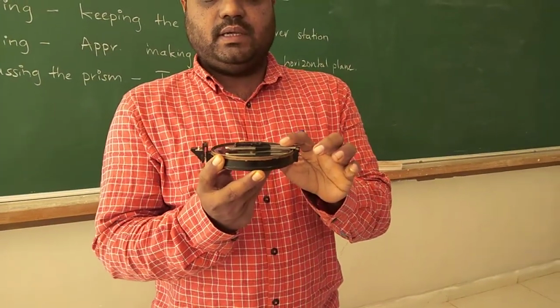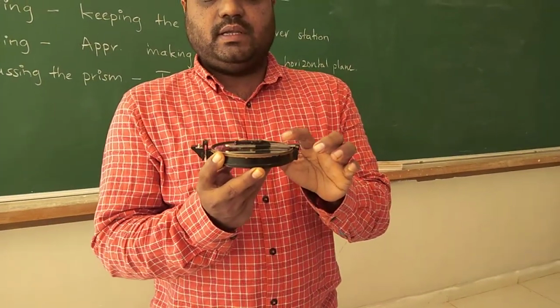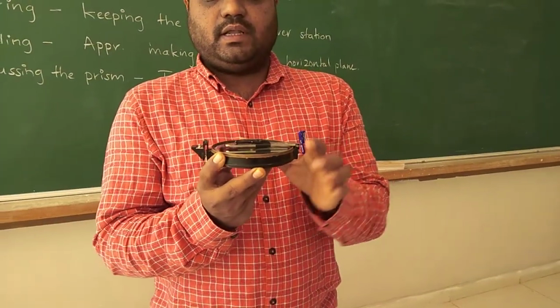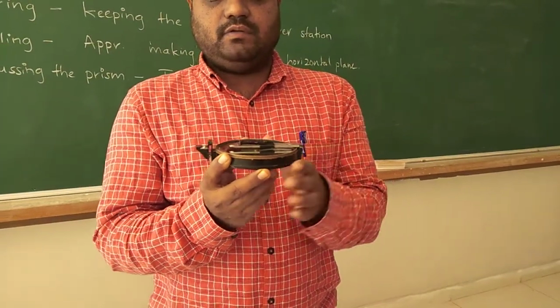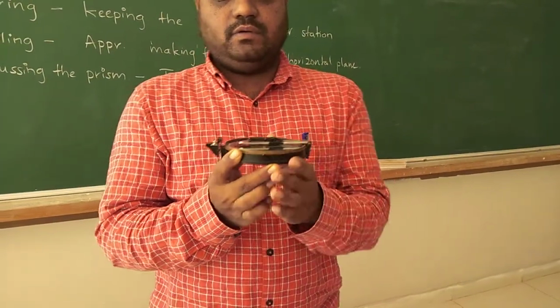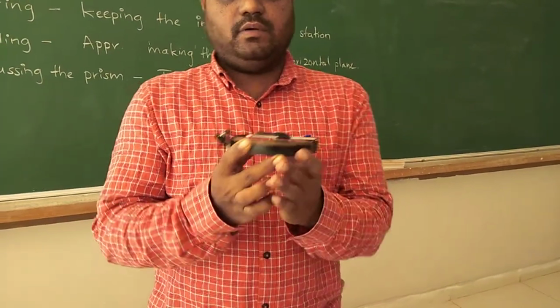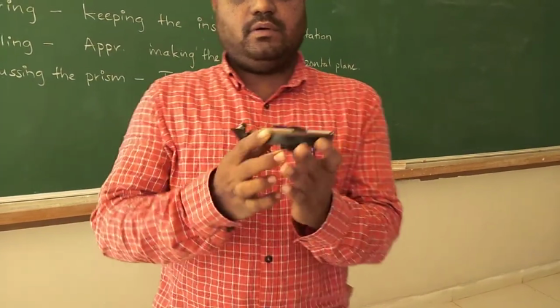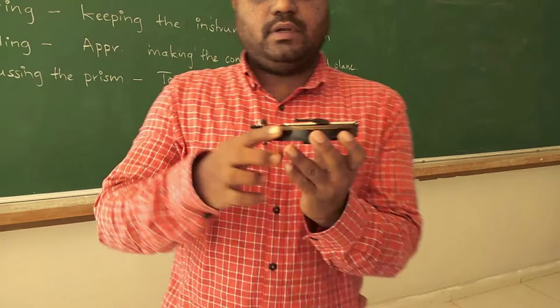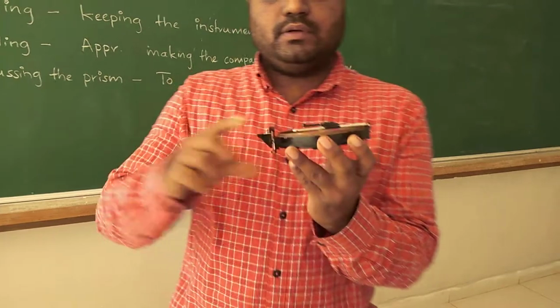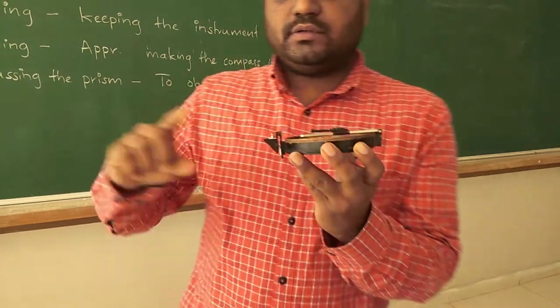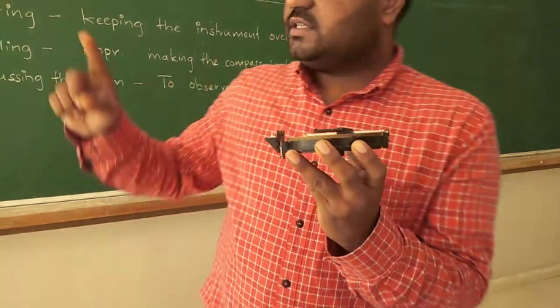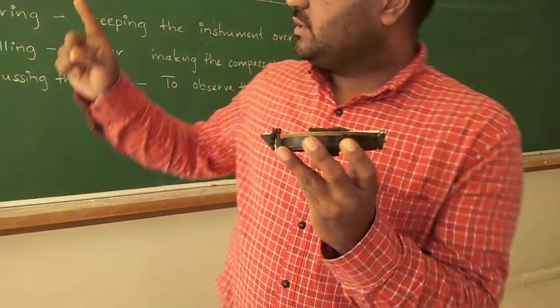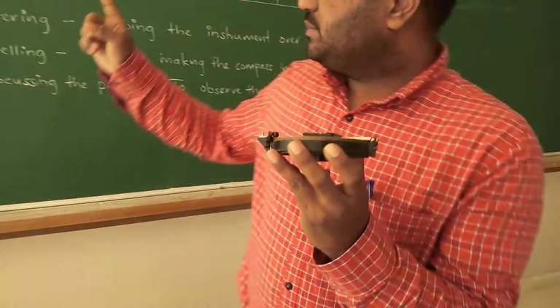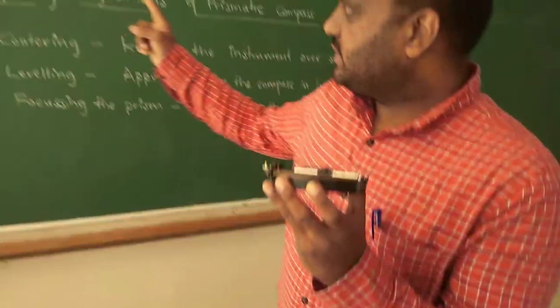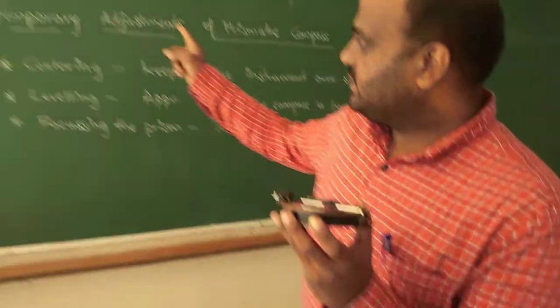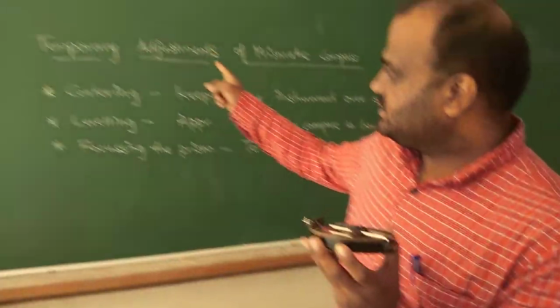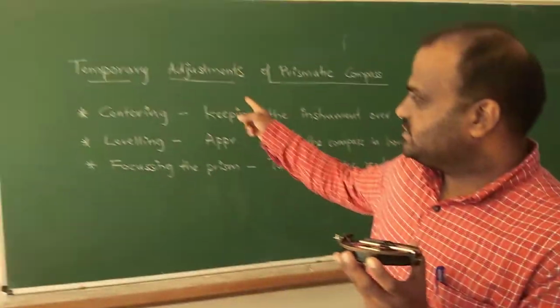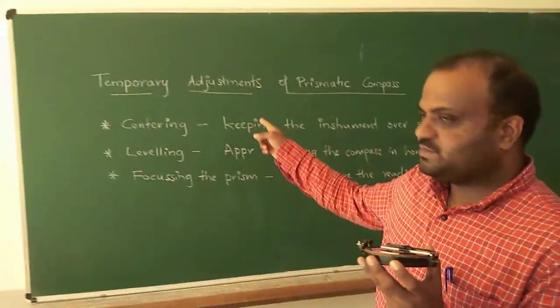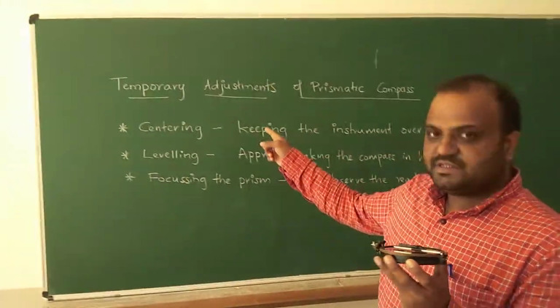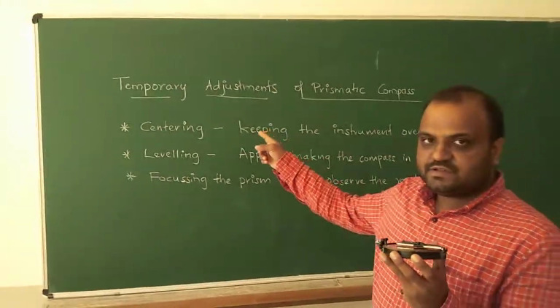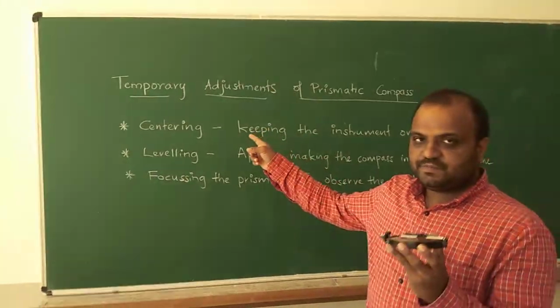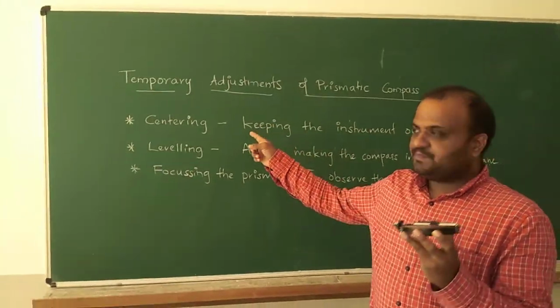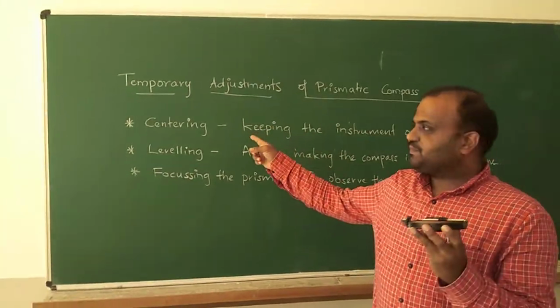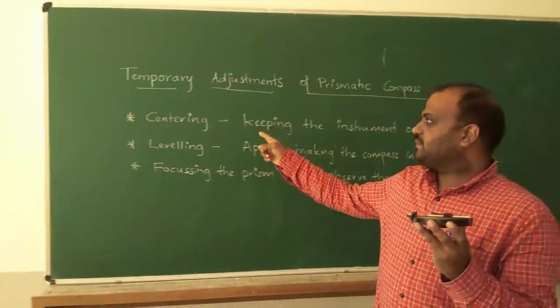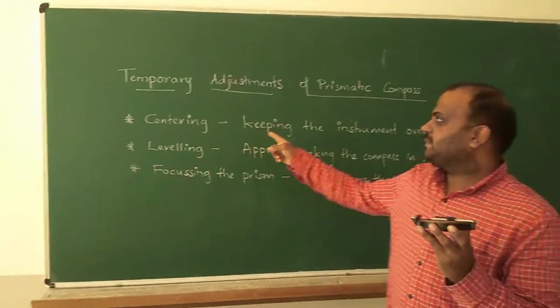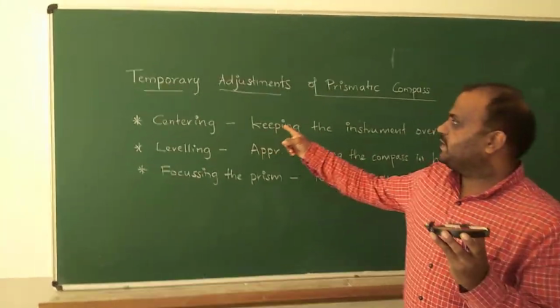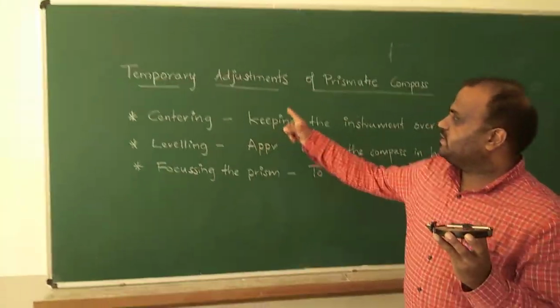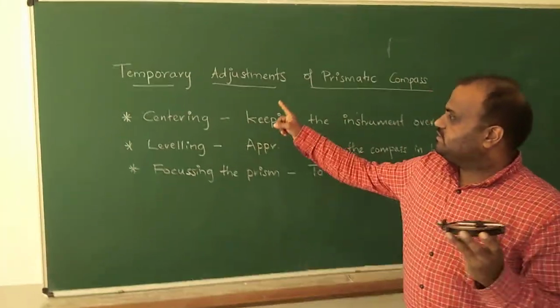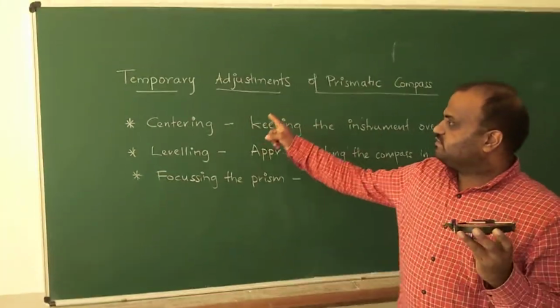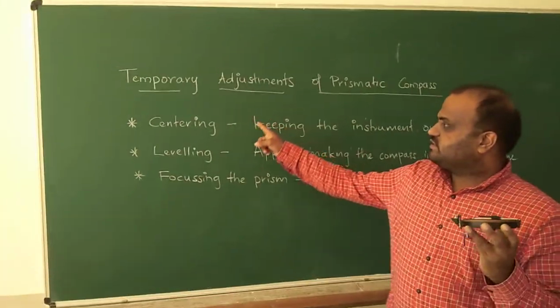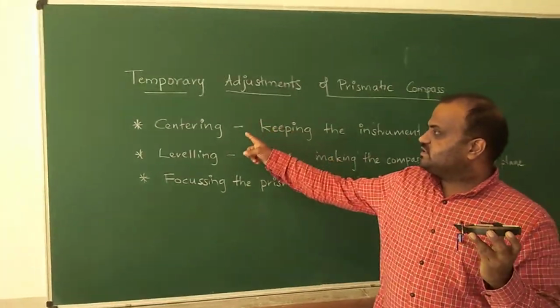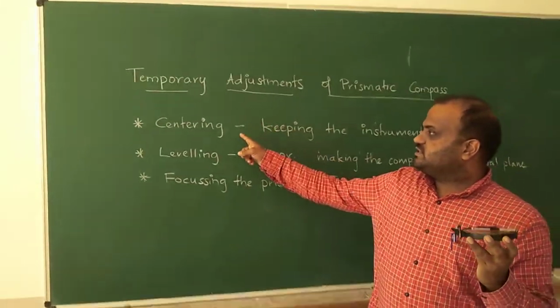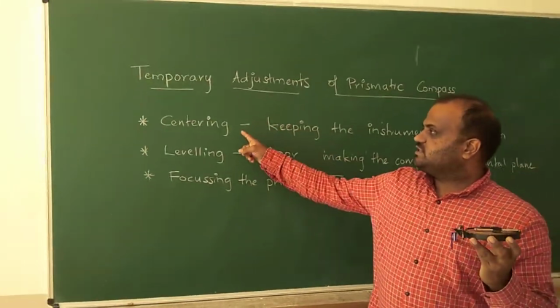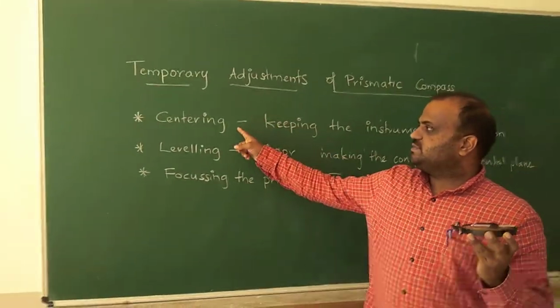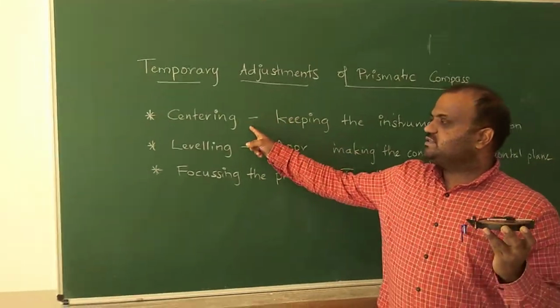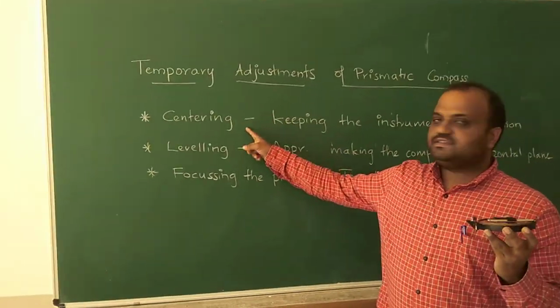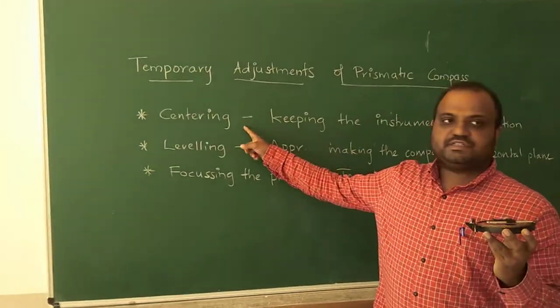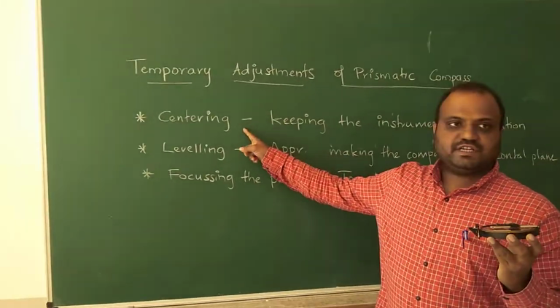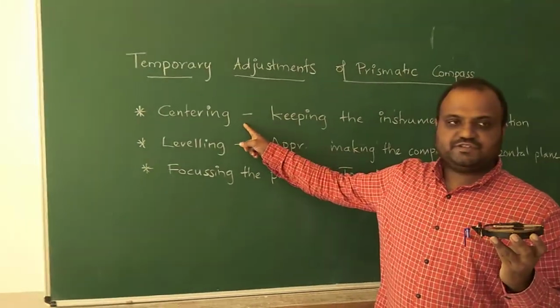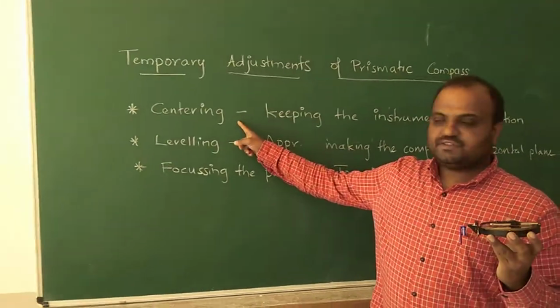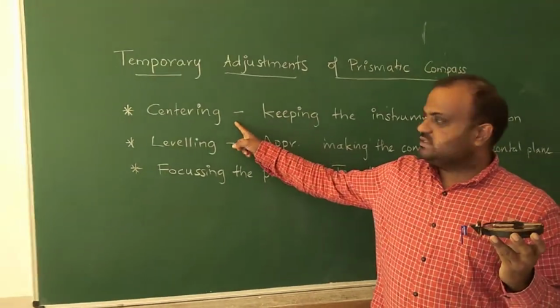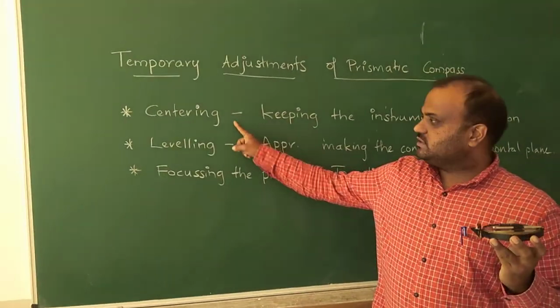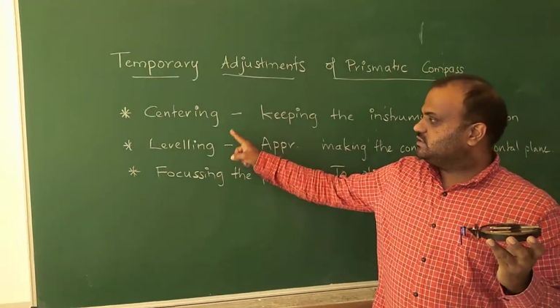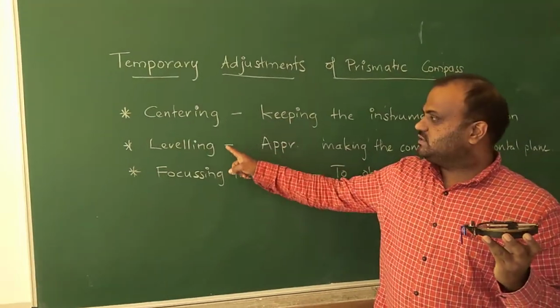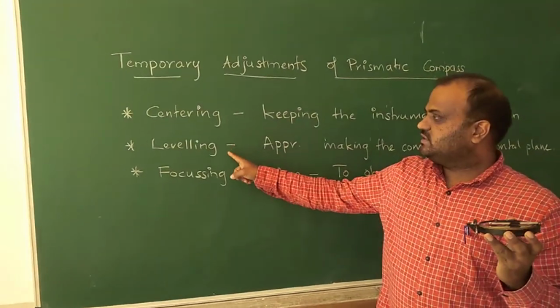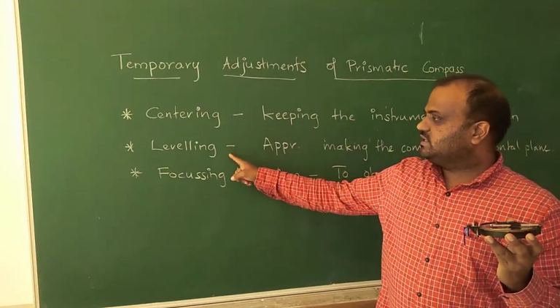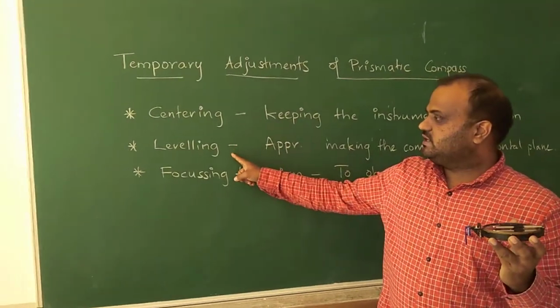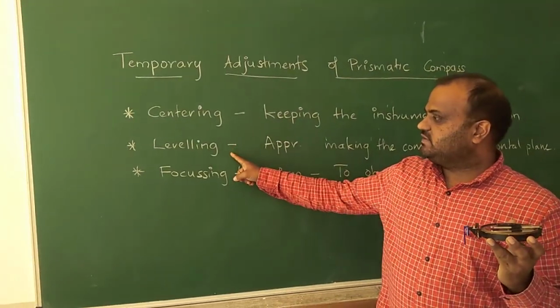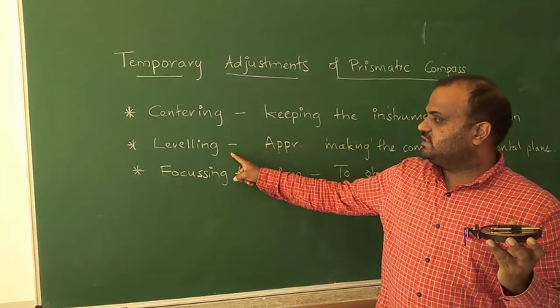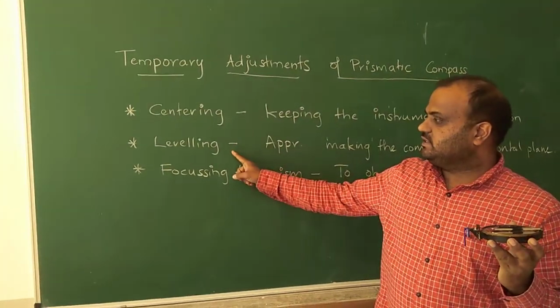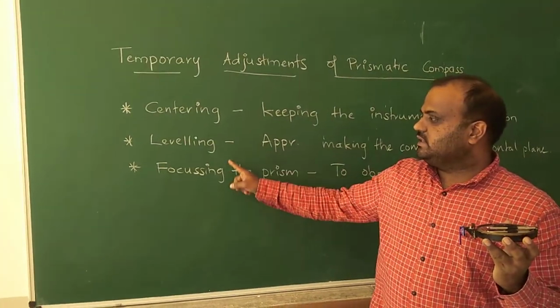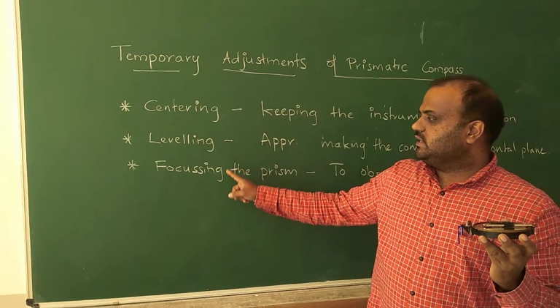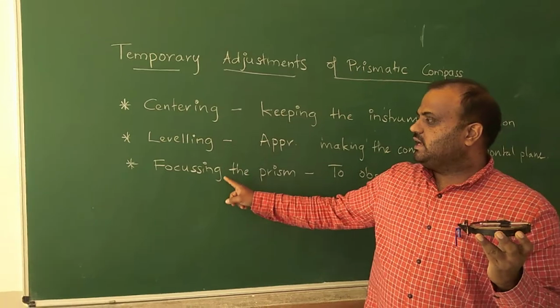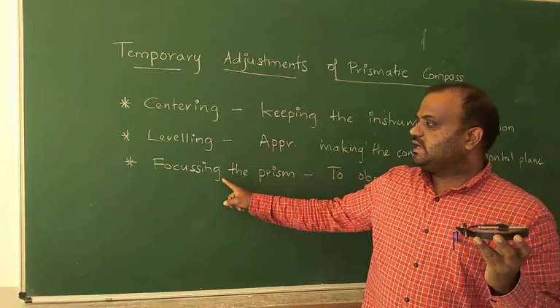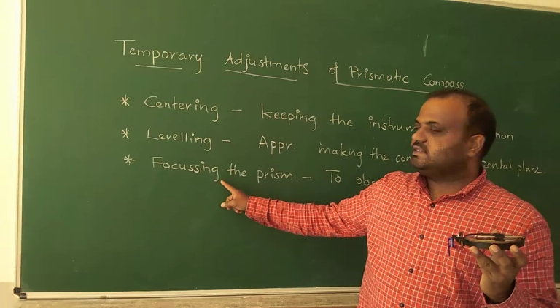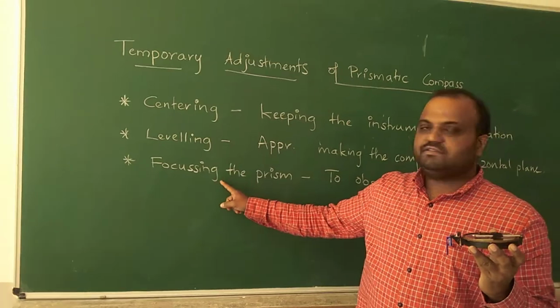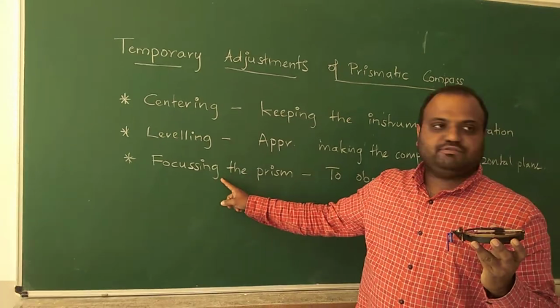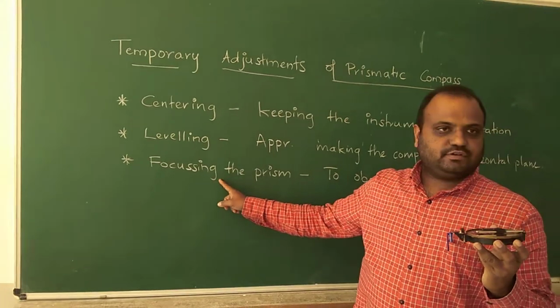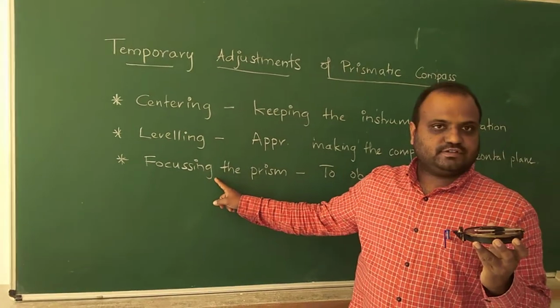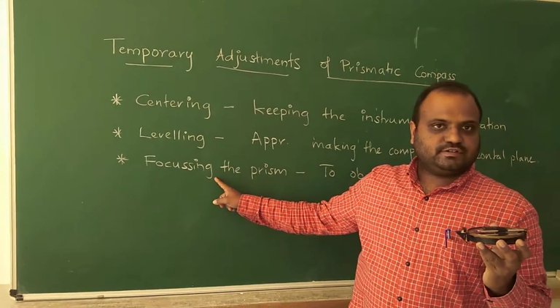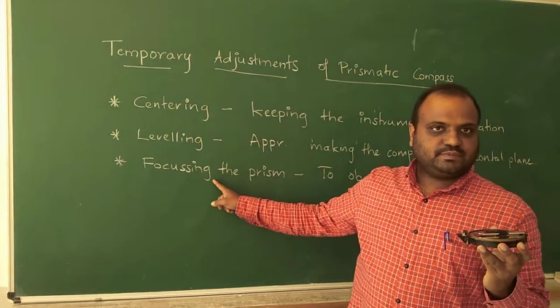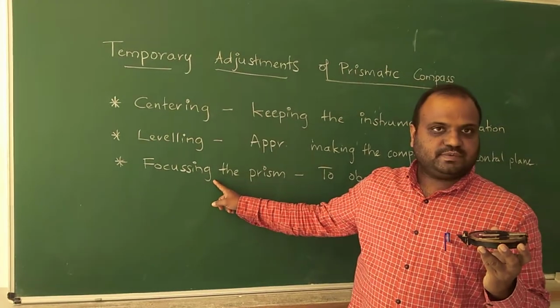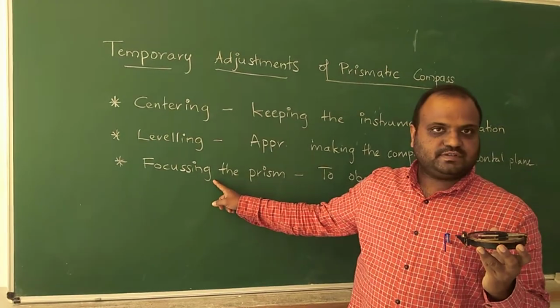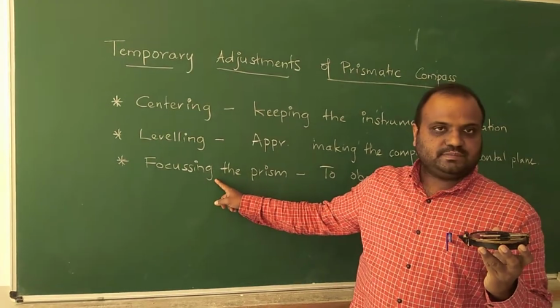Now we will go to the temporary adjustments. The first adjustment is centering, then leveling, and then focusing the prism.